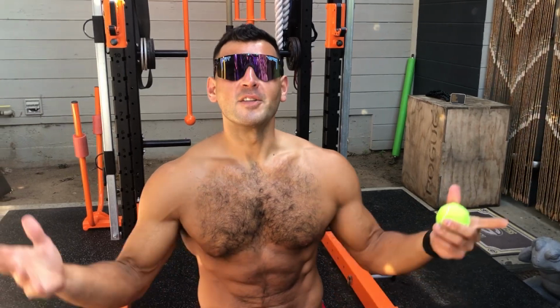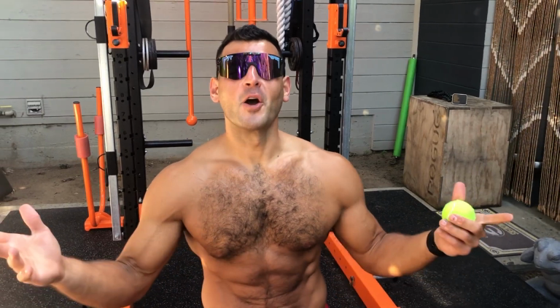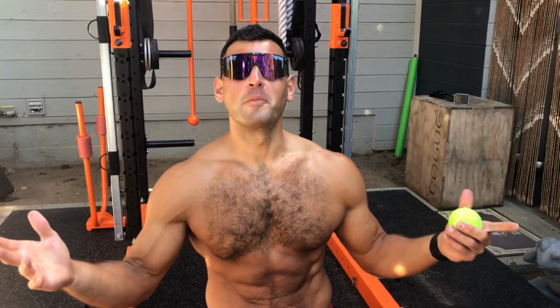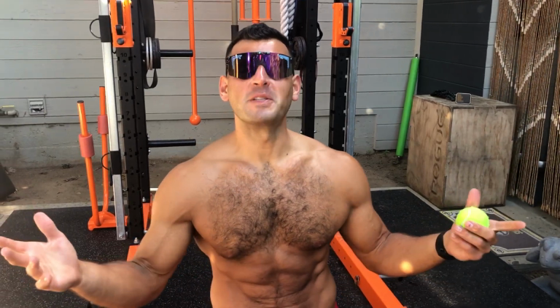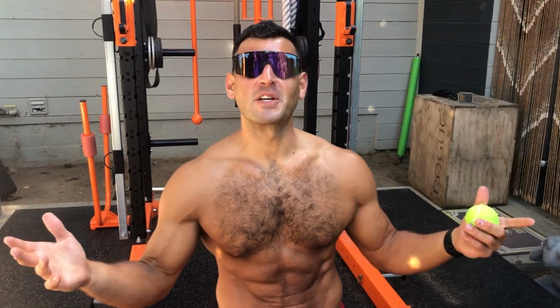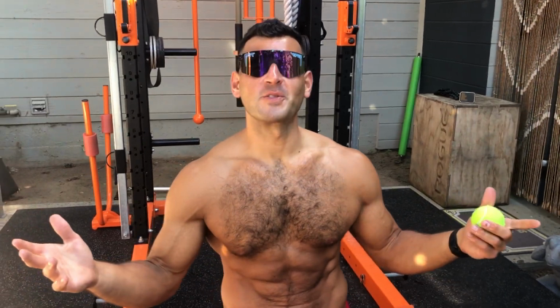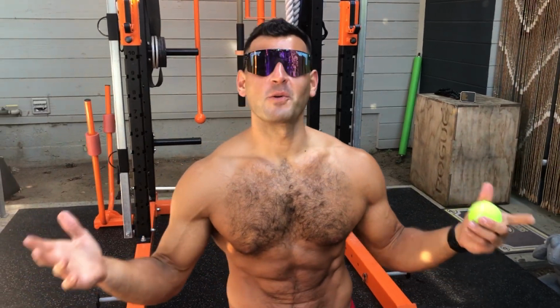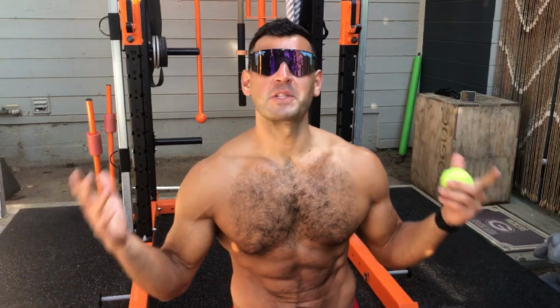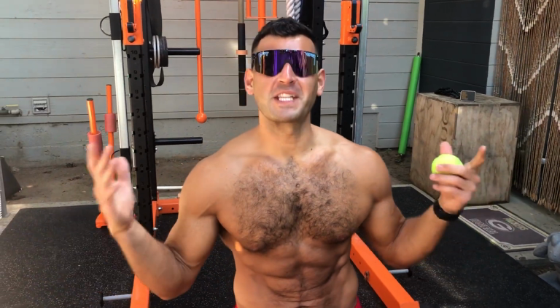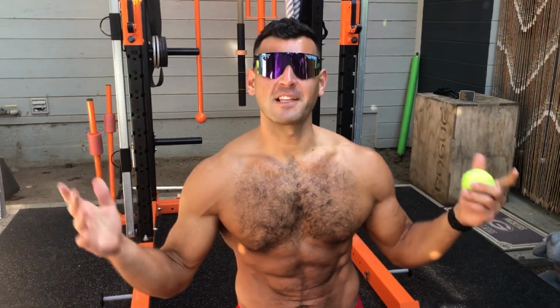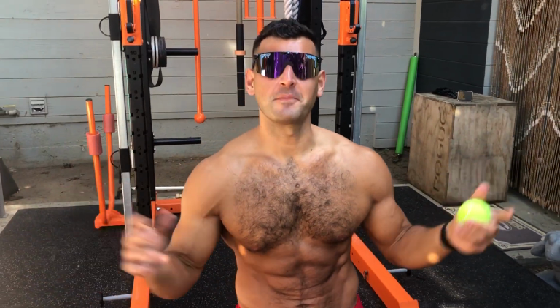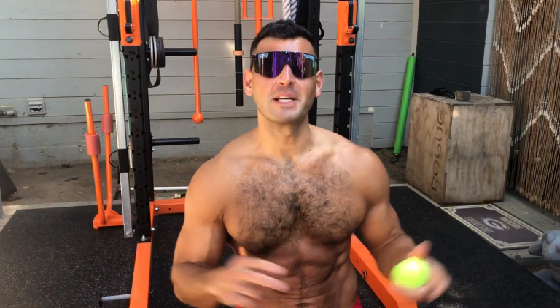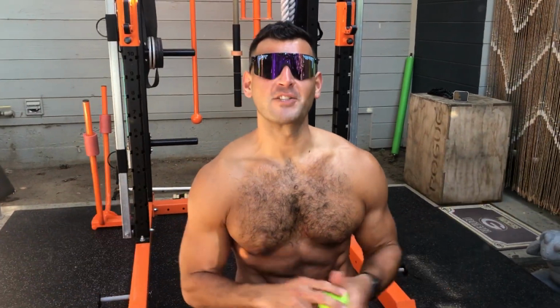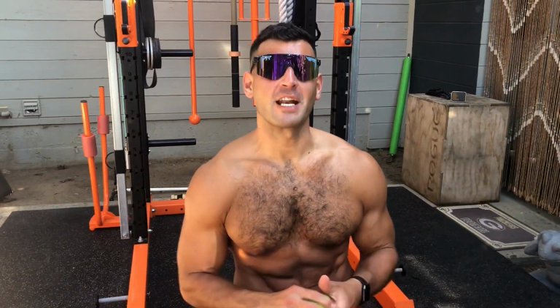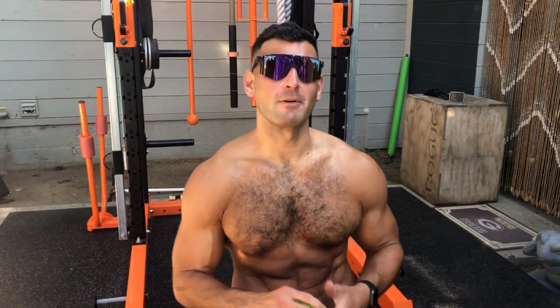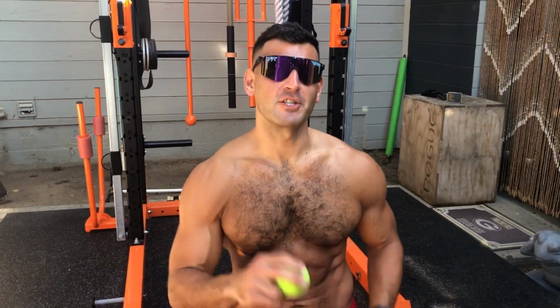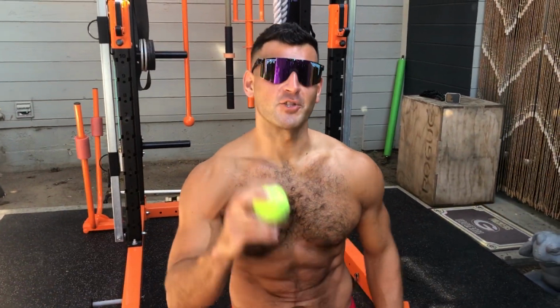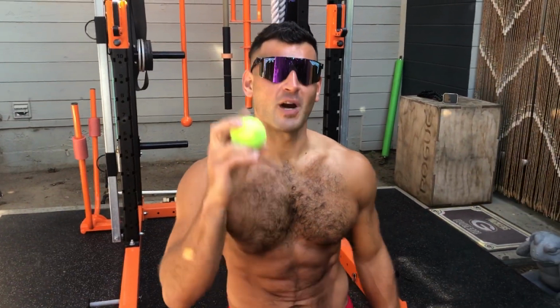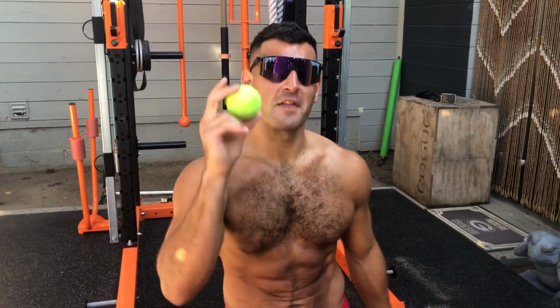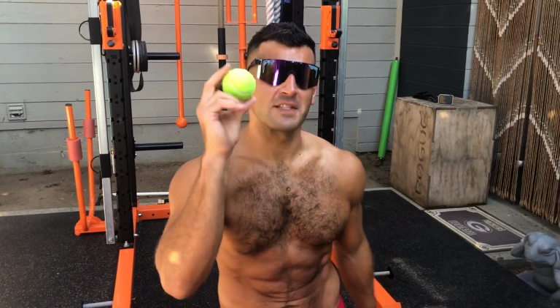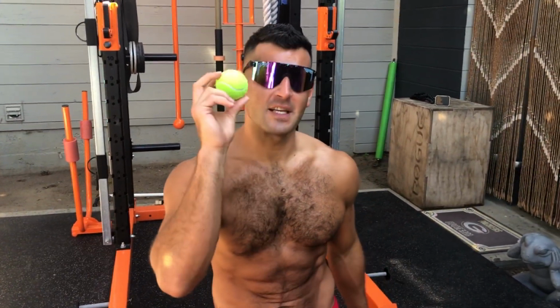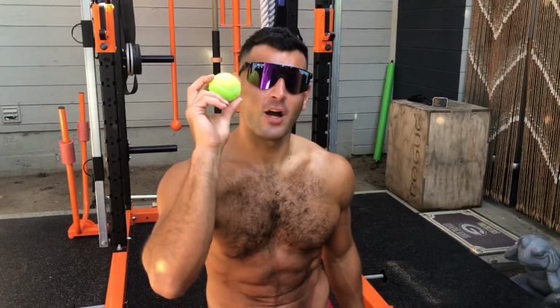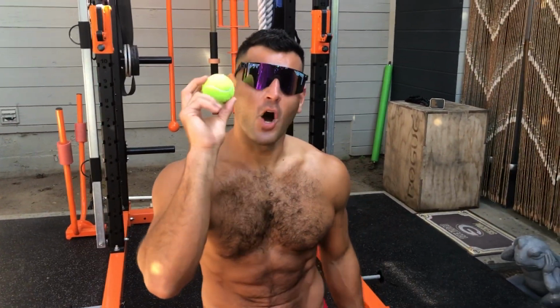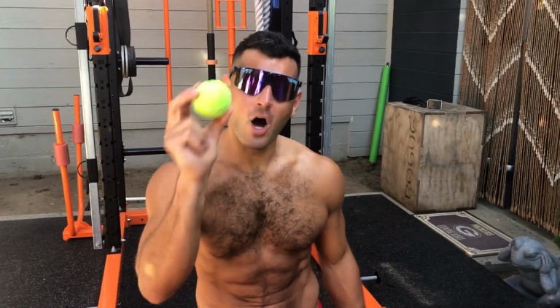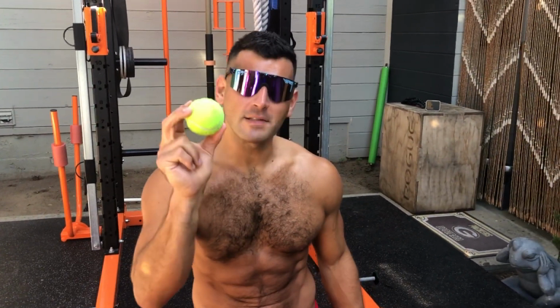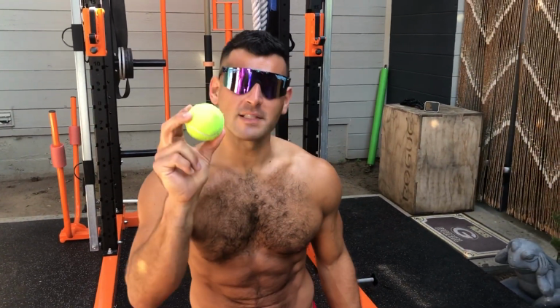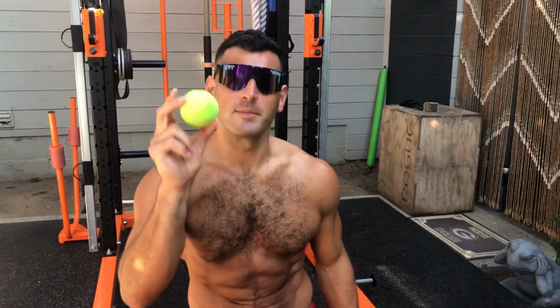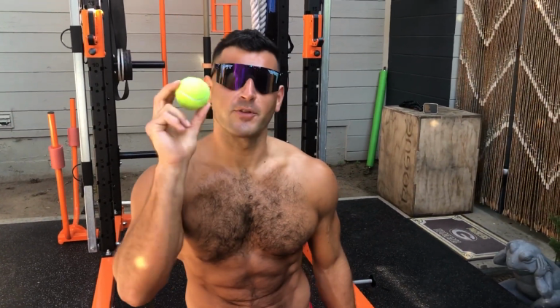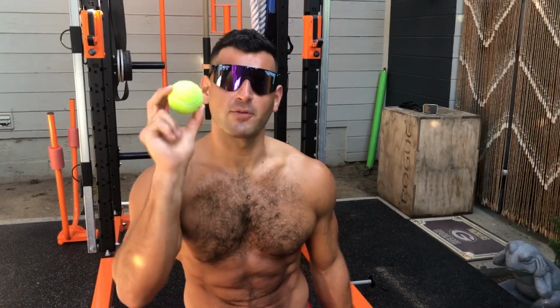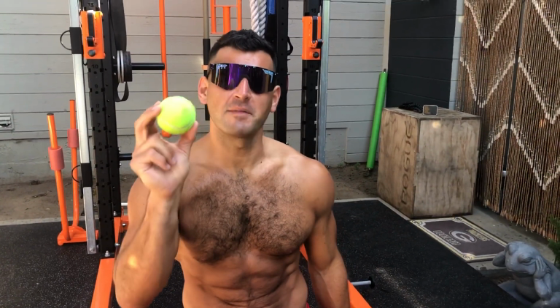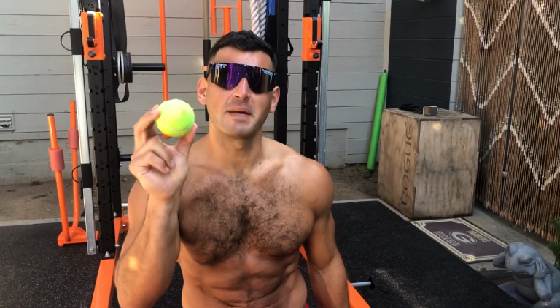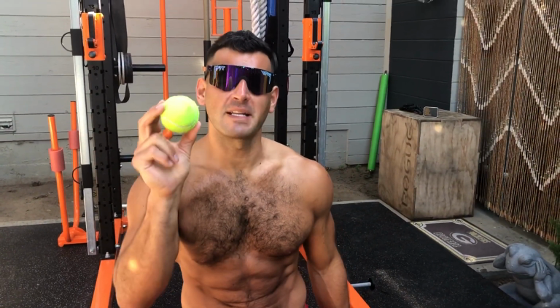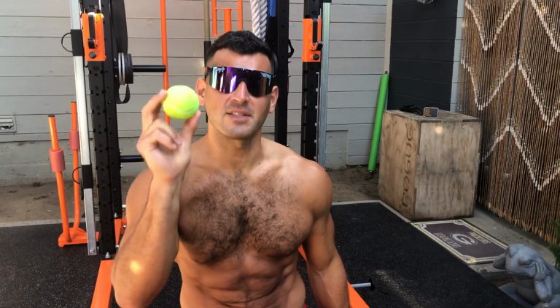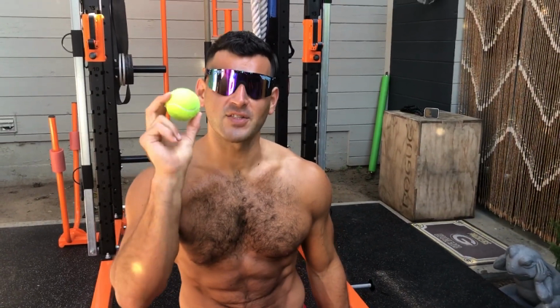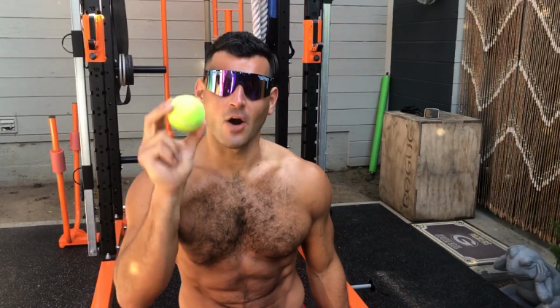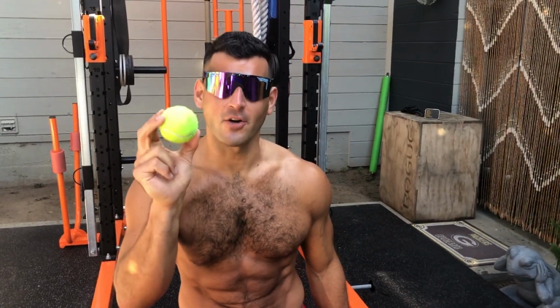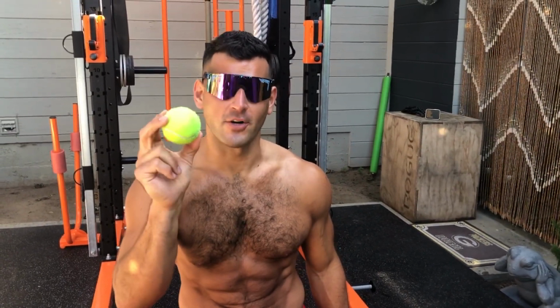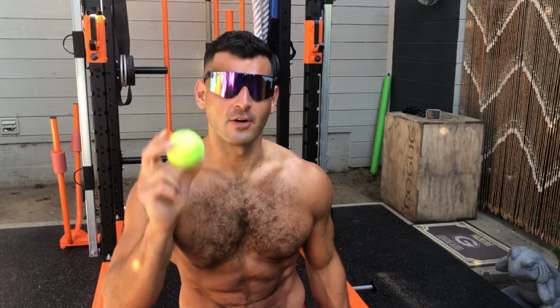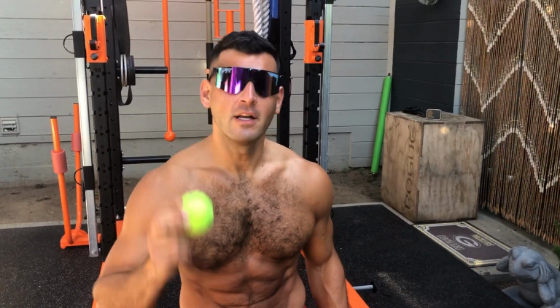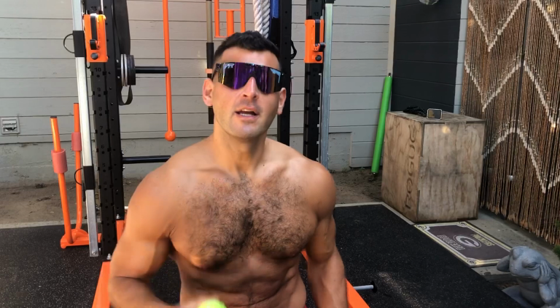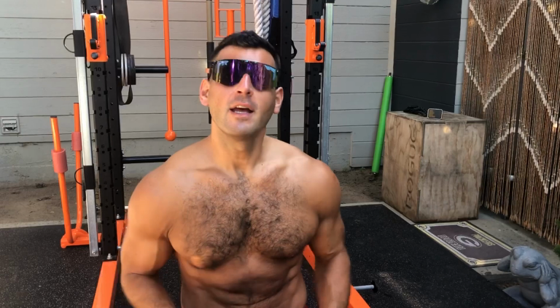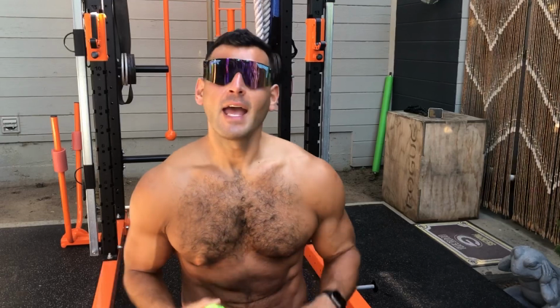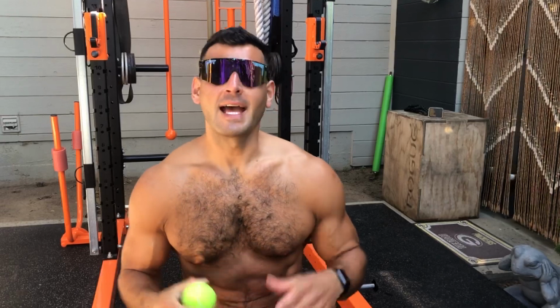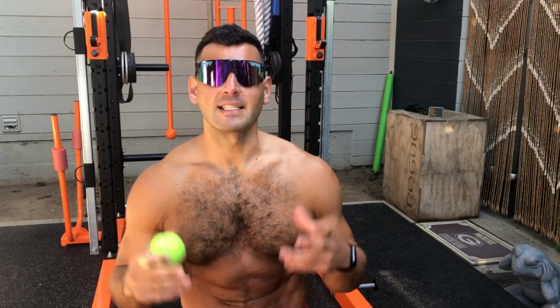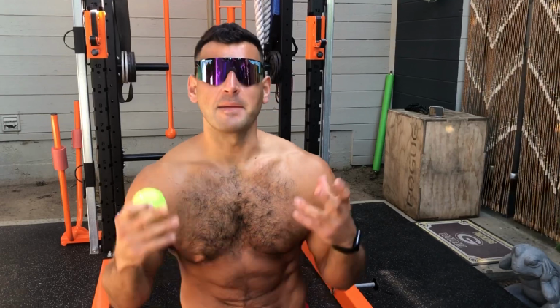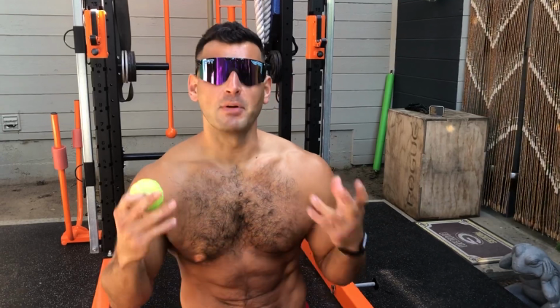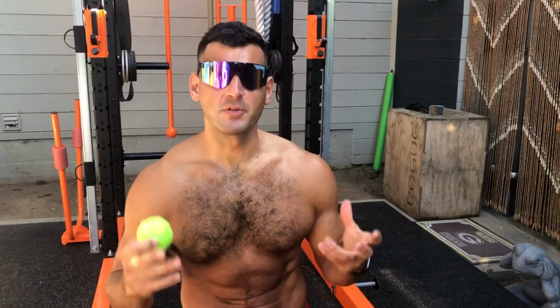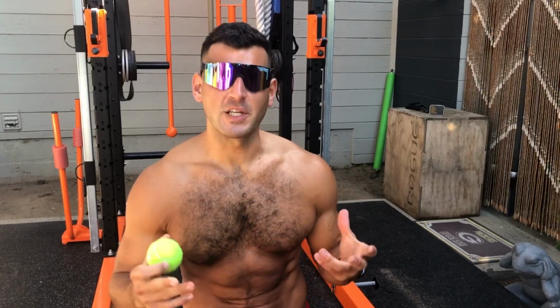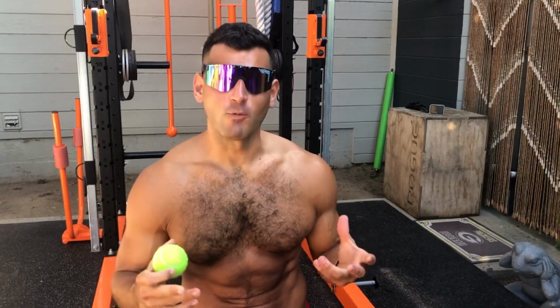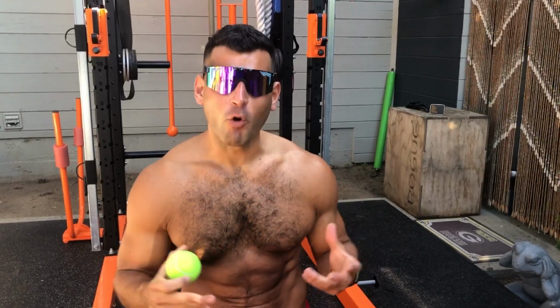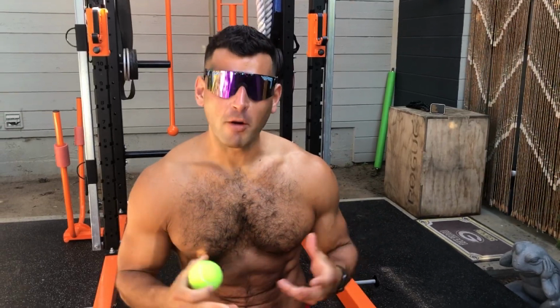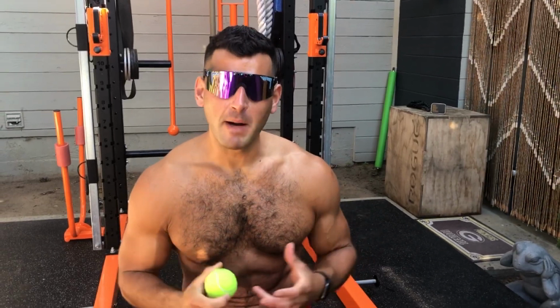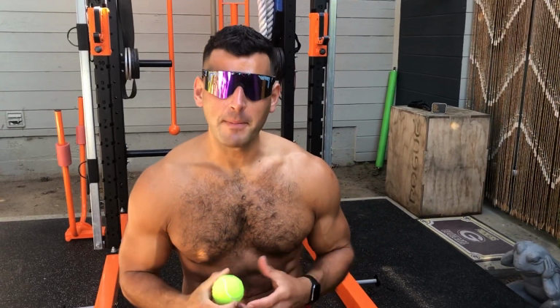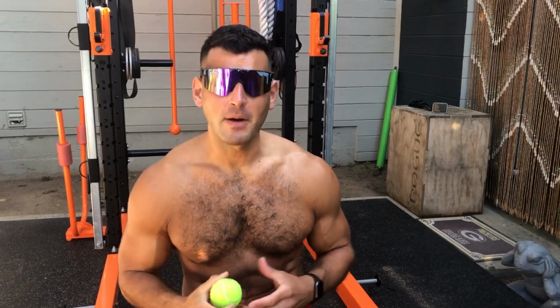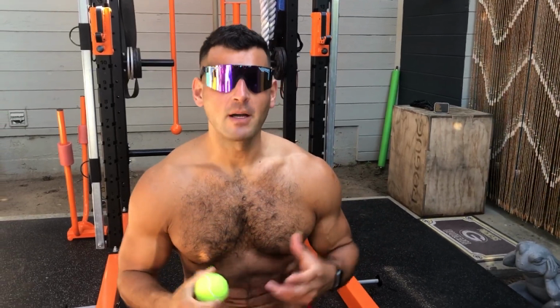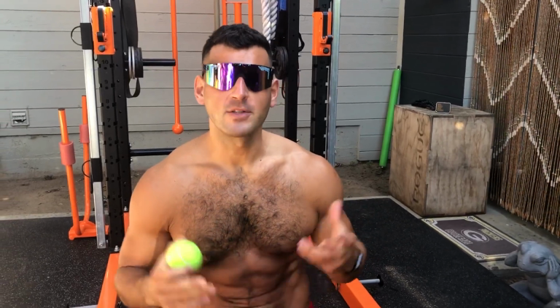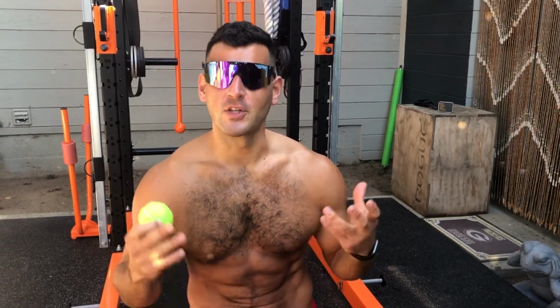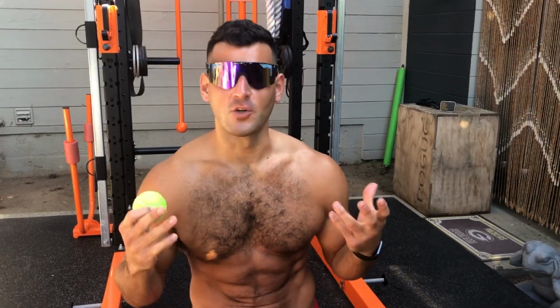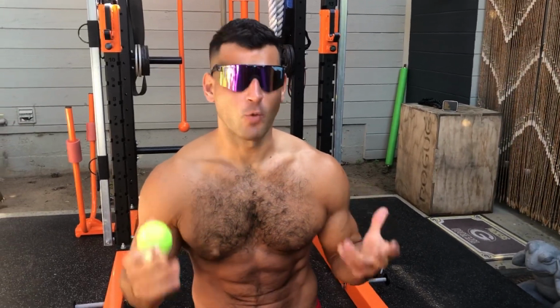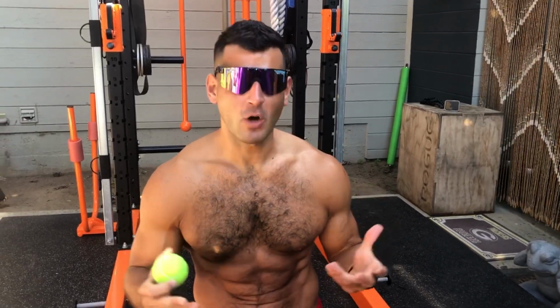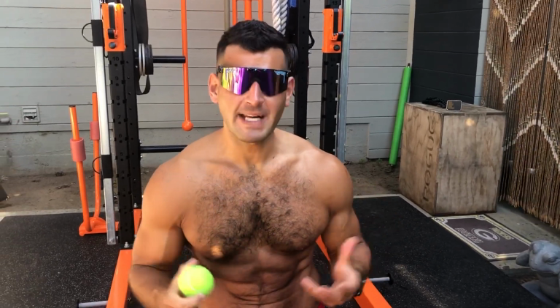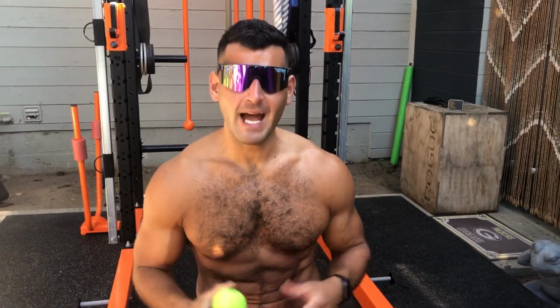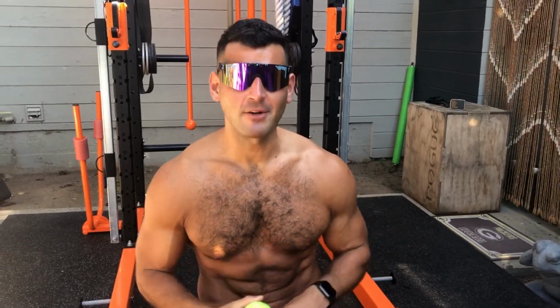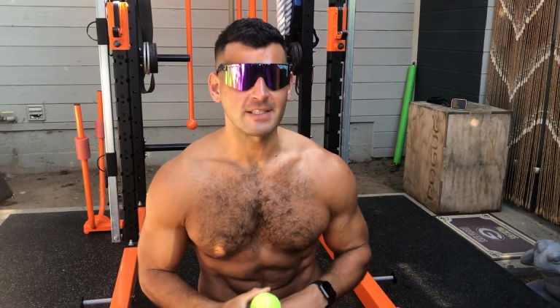Yo, BJ Goudreau with The Daily BJ, and I want you to try this awesome 3-minute starter as a built-in warm-up to your workouts.